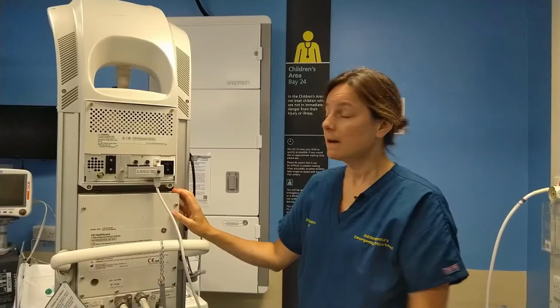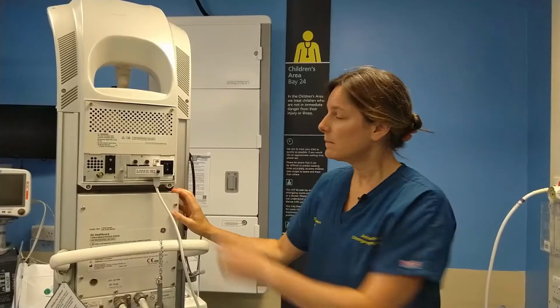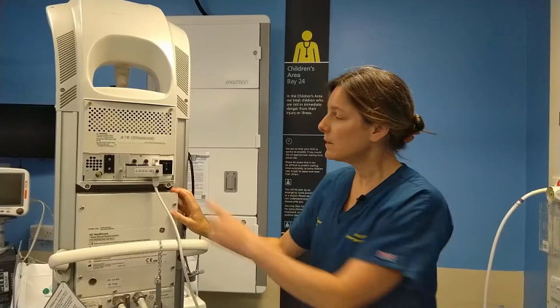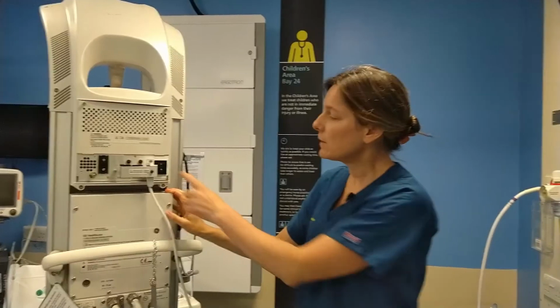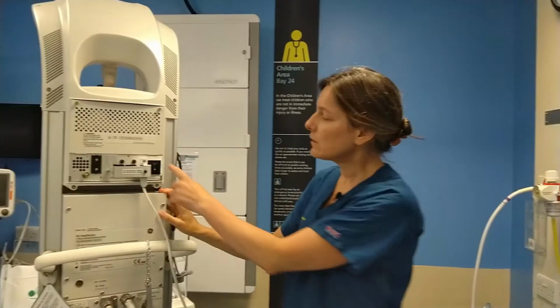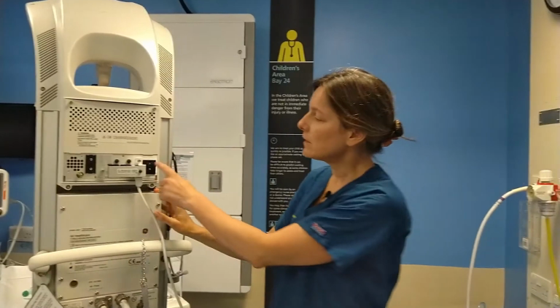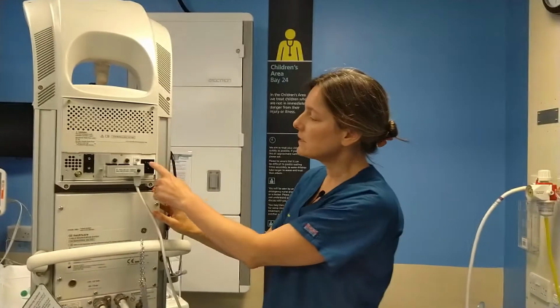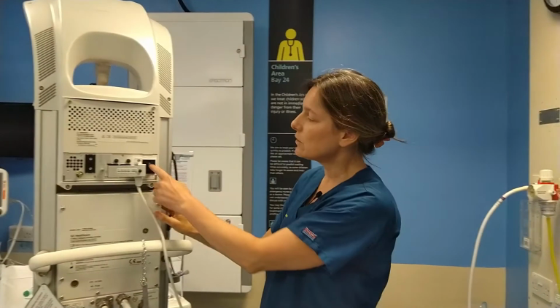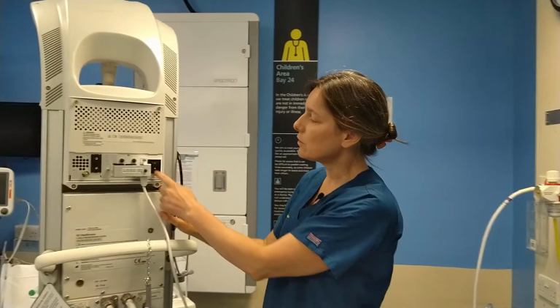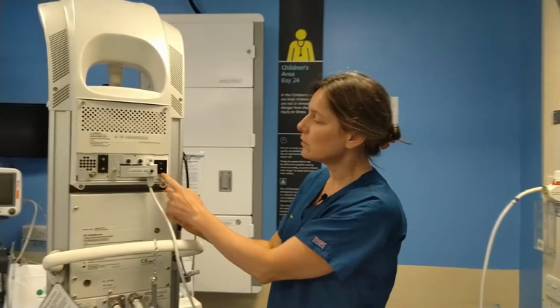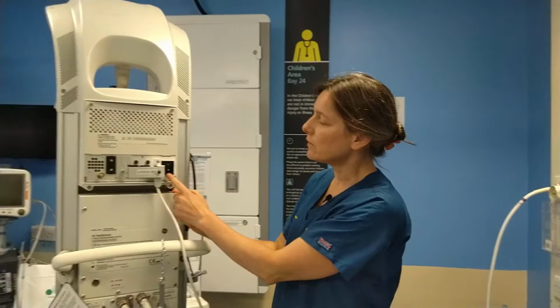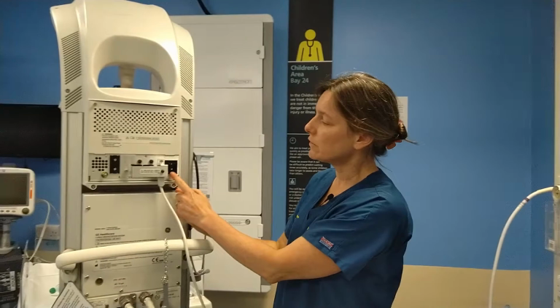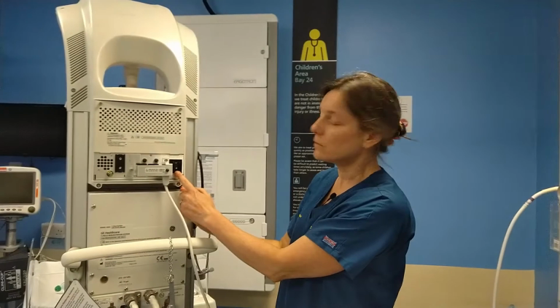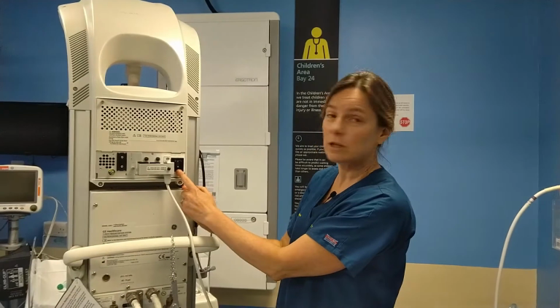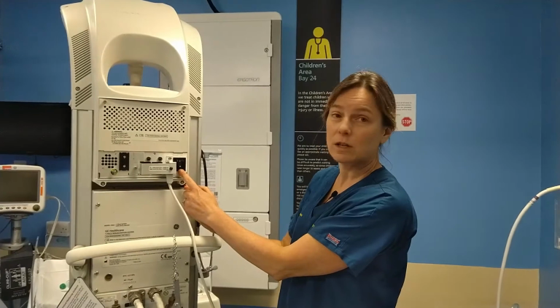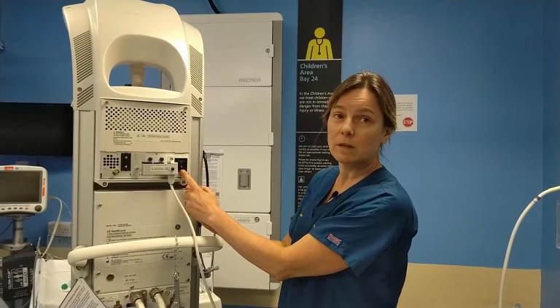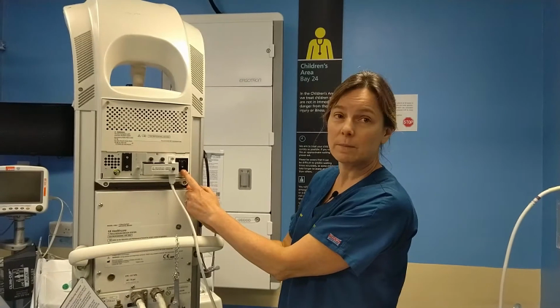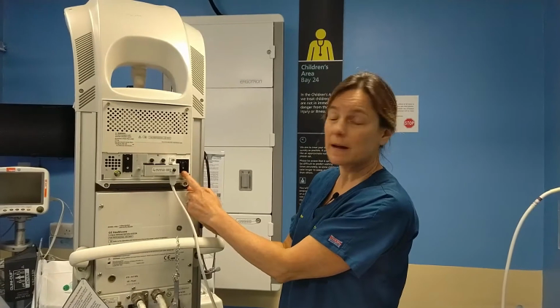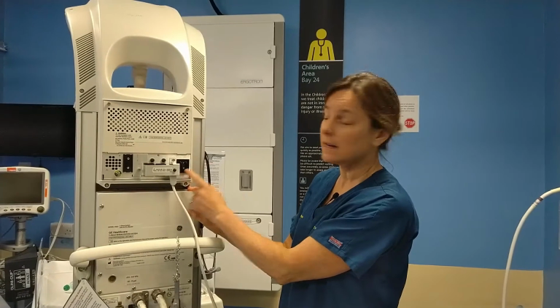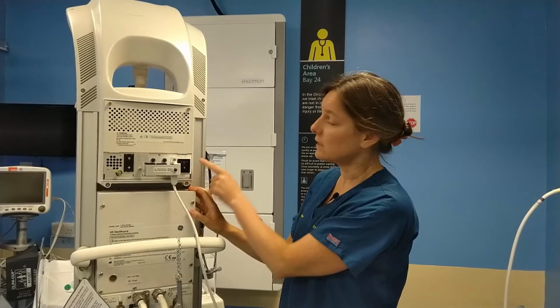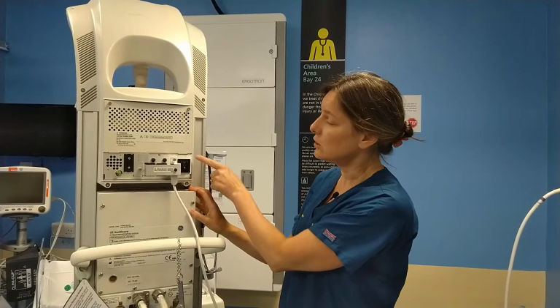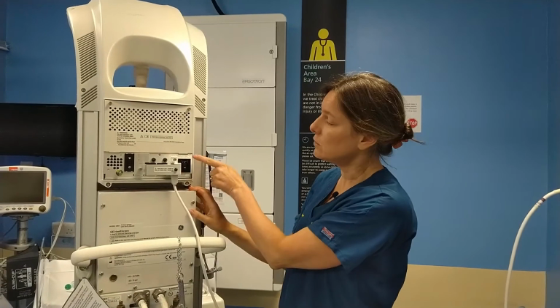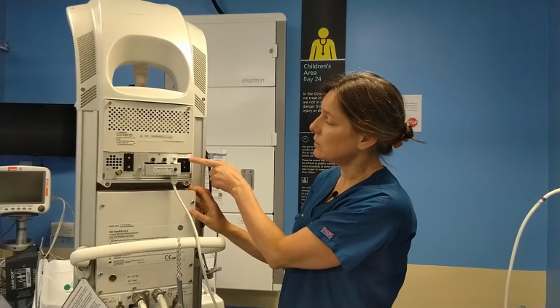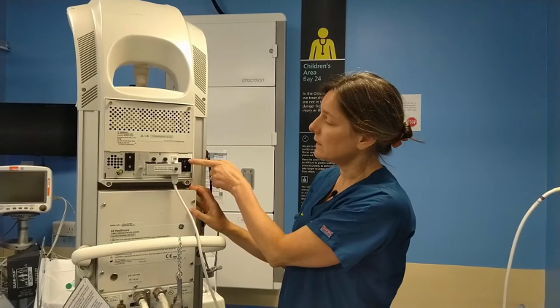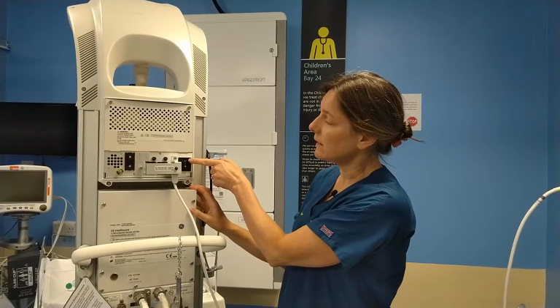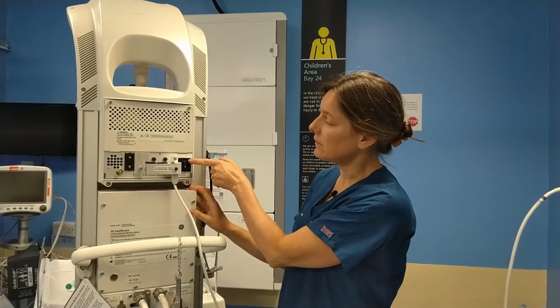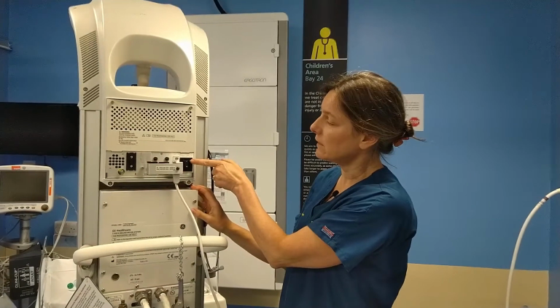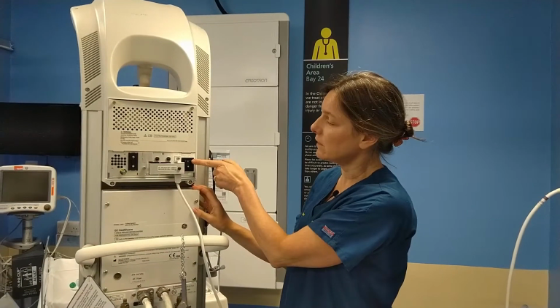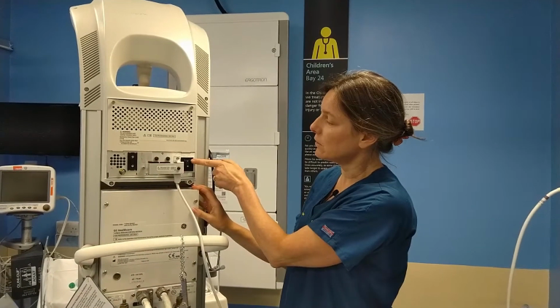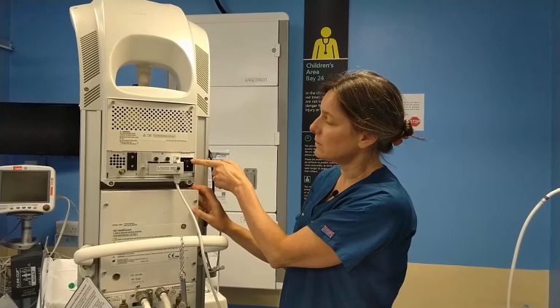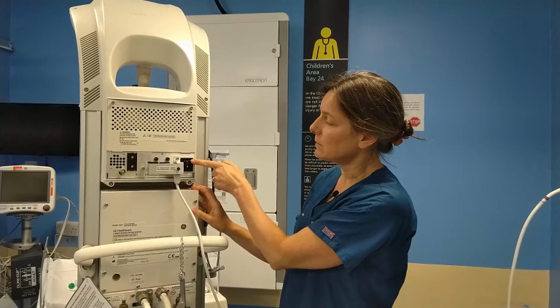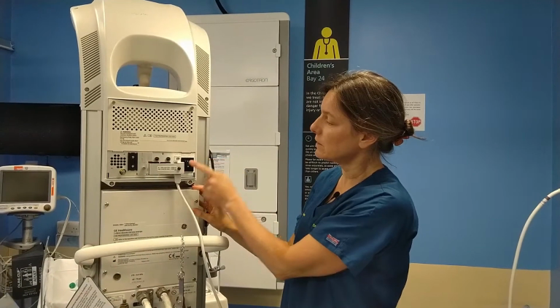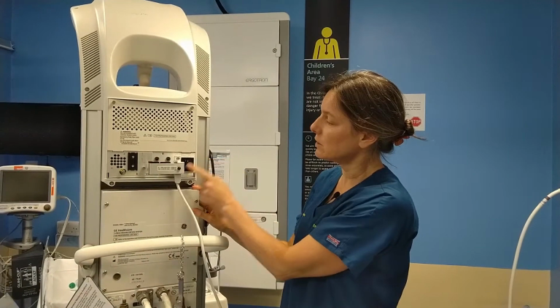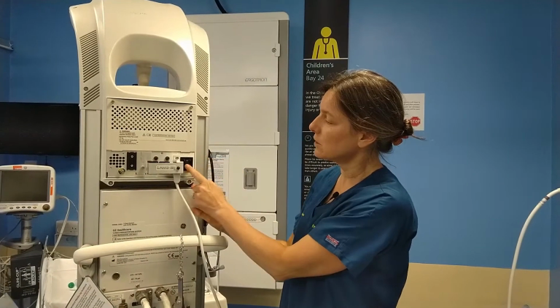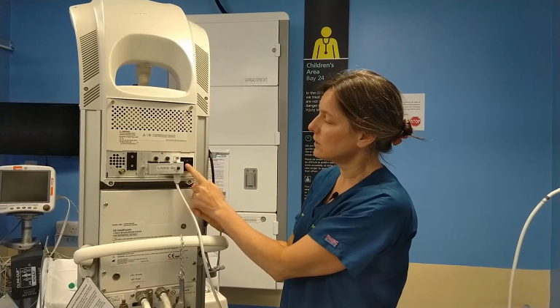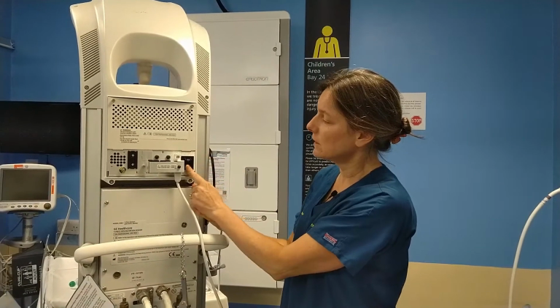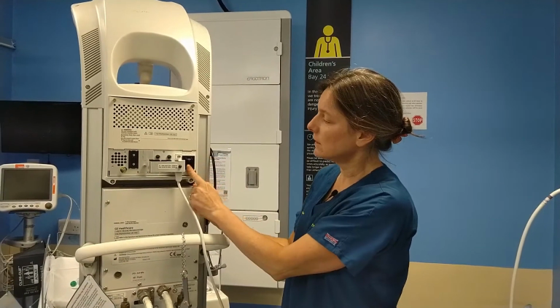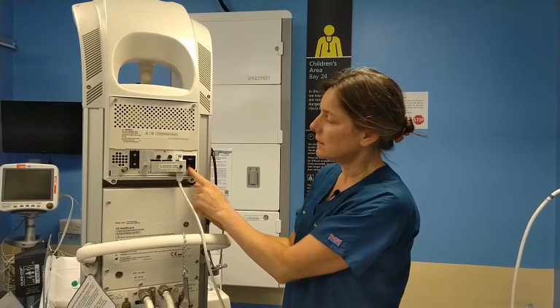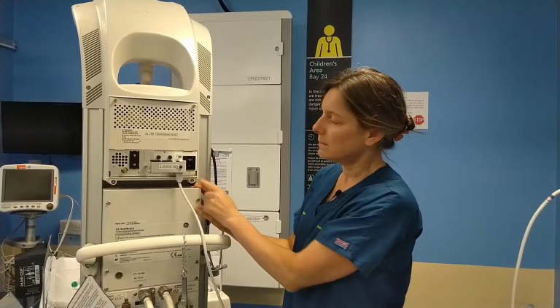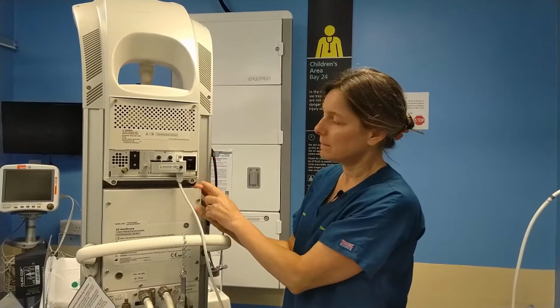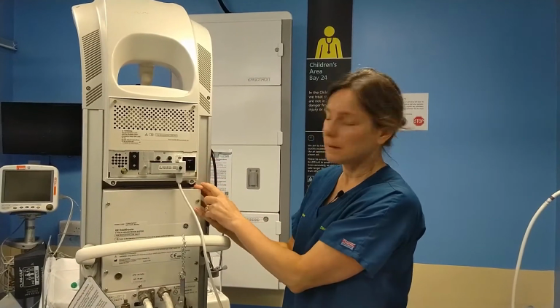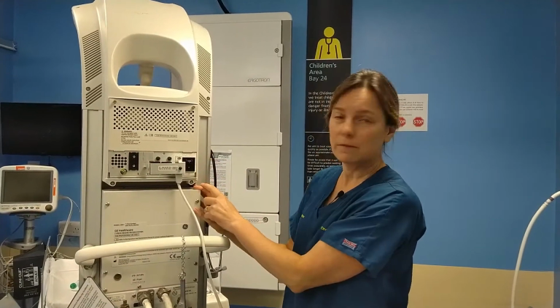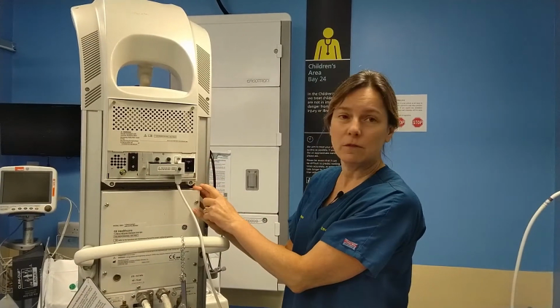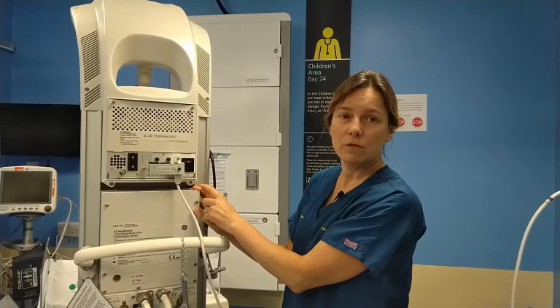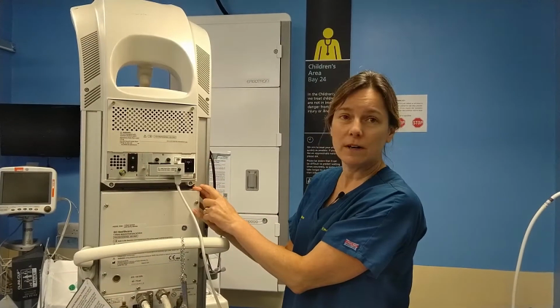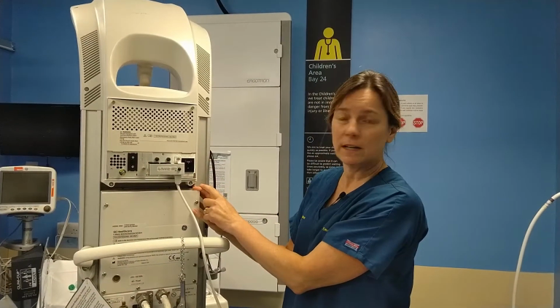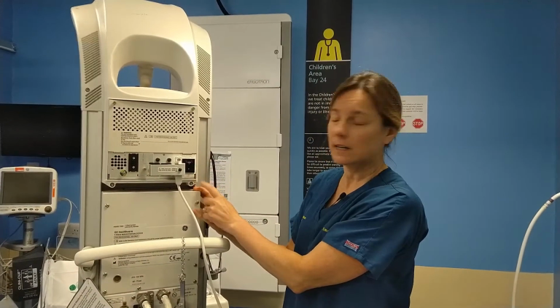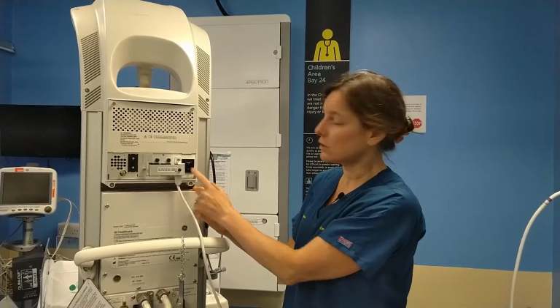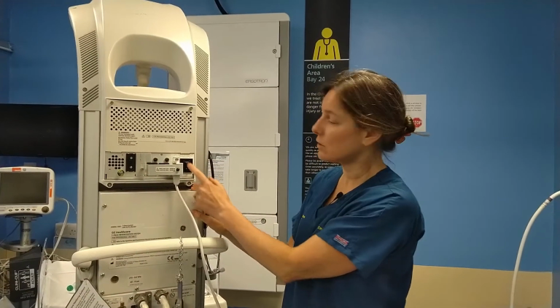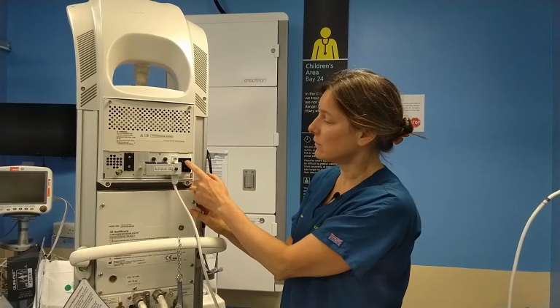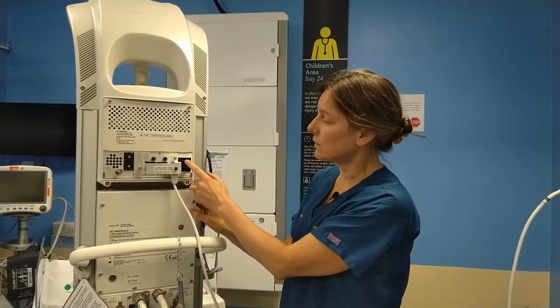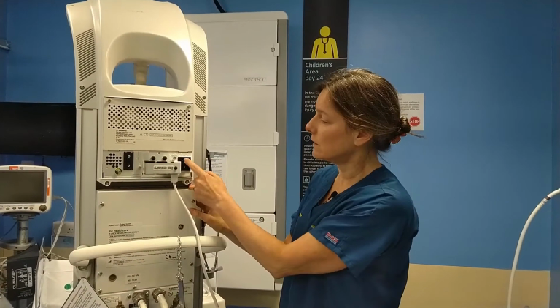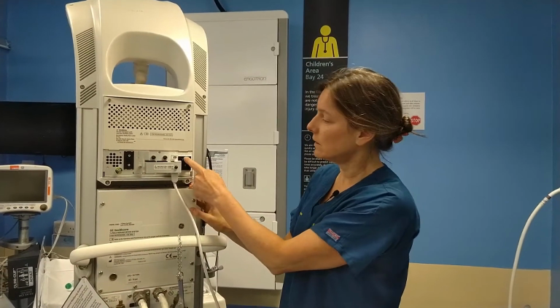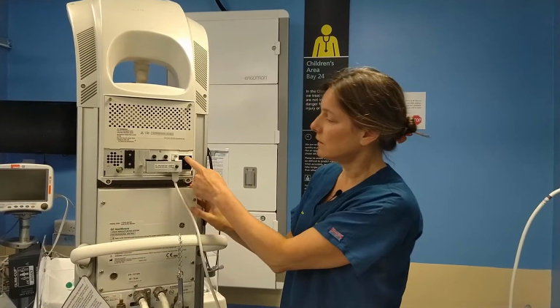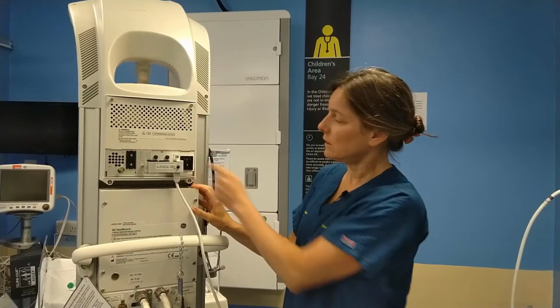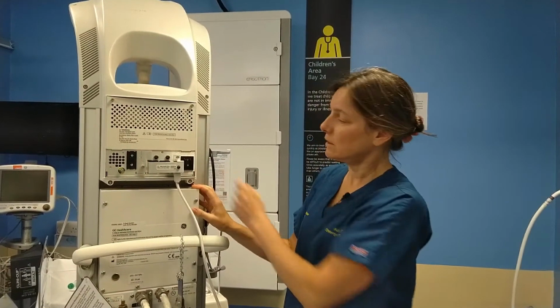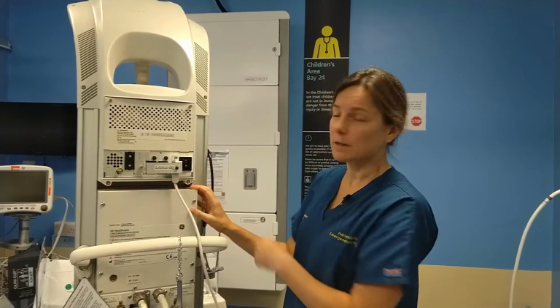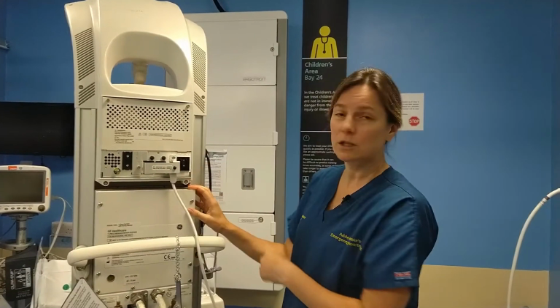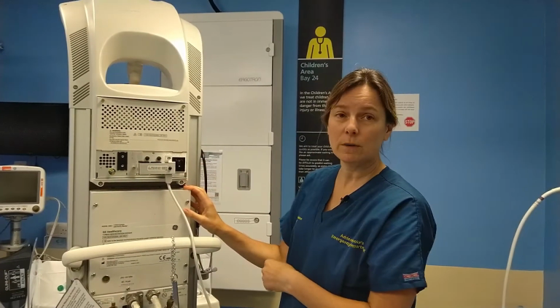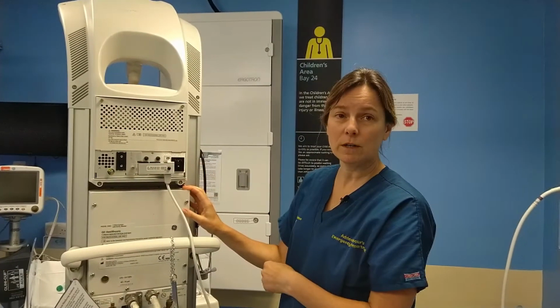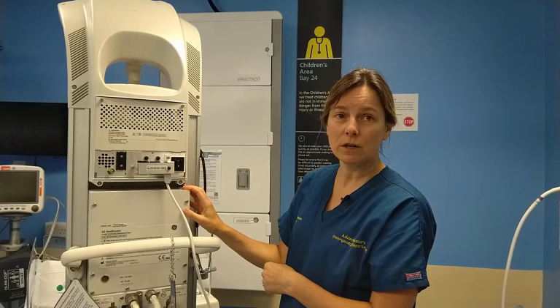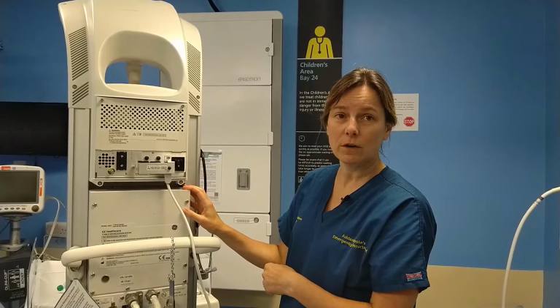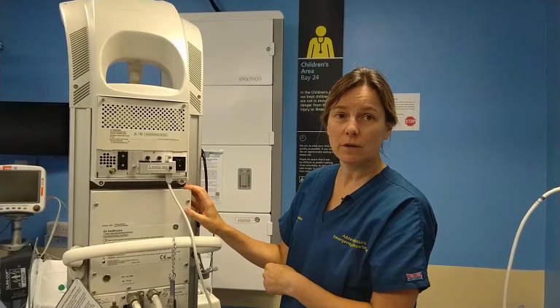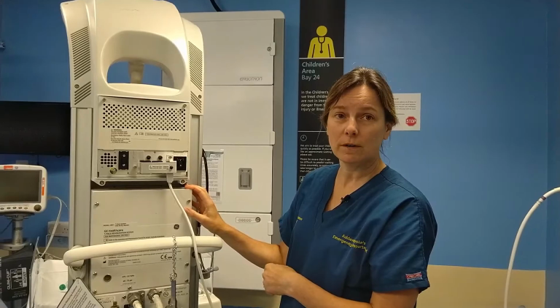Be aware there is an on-off switch at the back. It's usually left in the on position, but if you find that it's off you must switch it on.